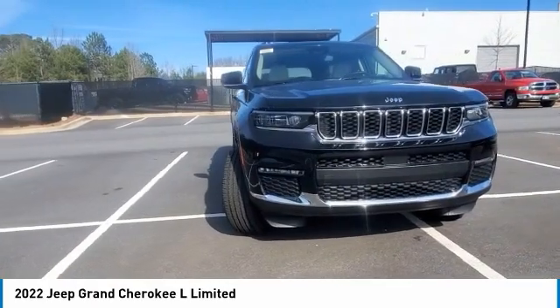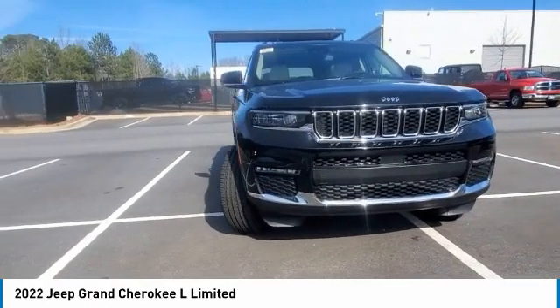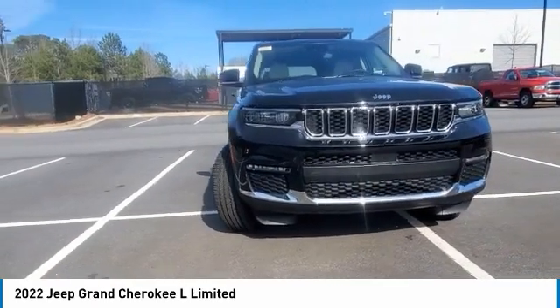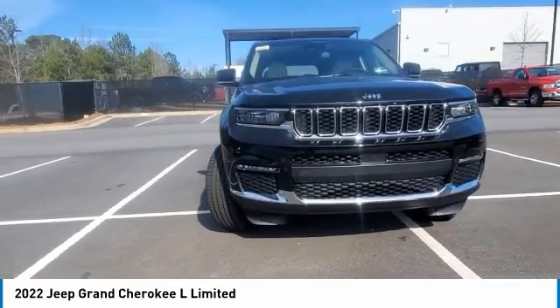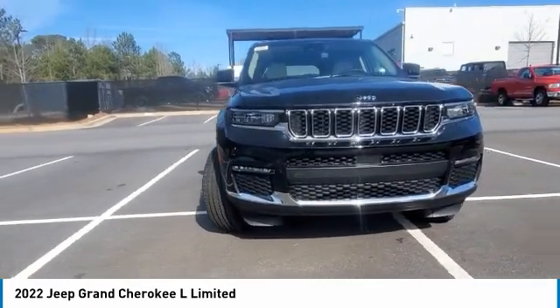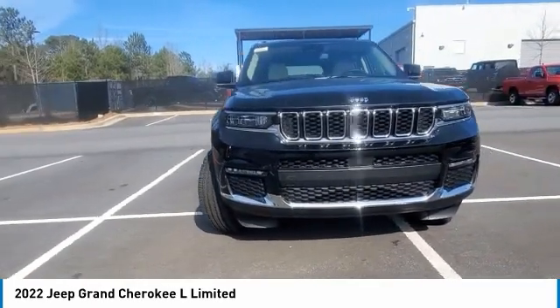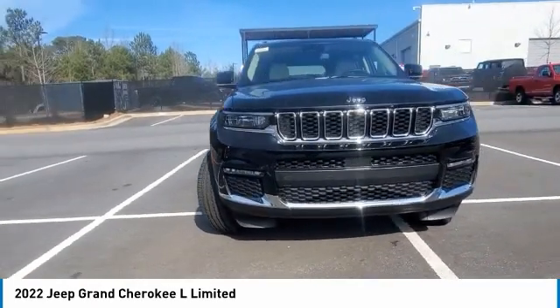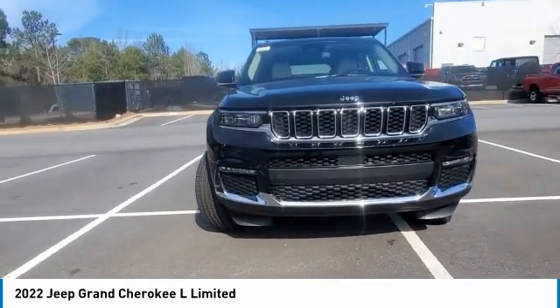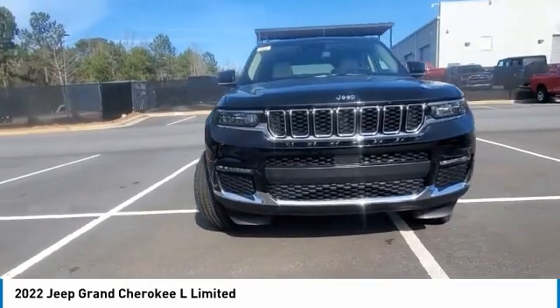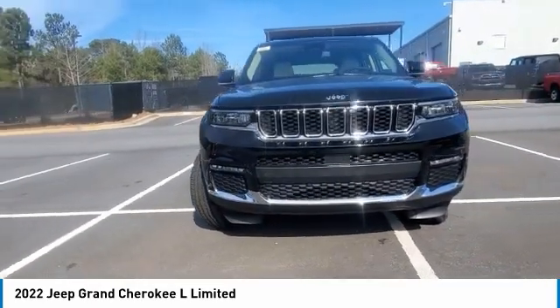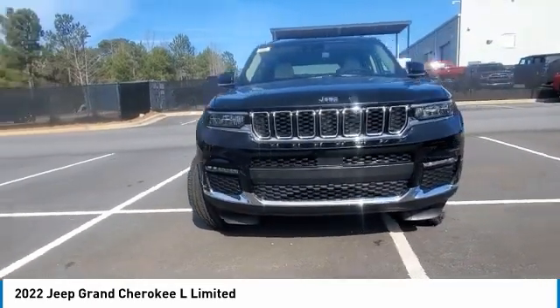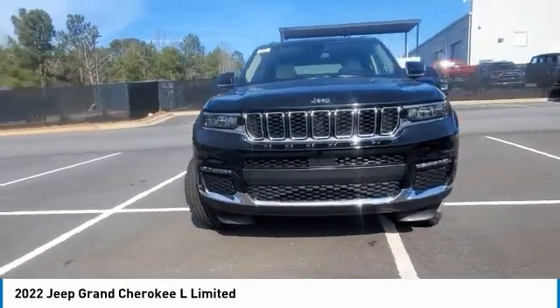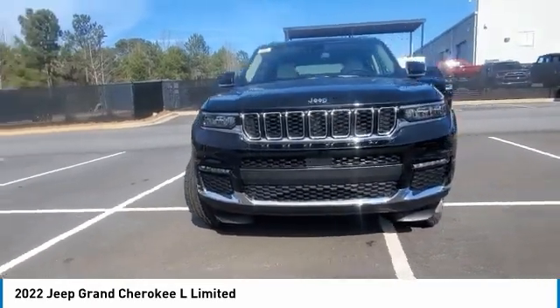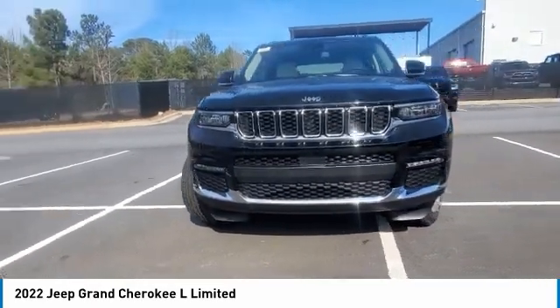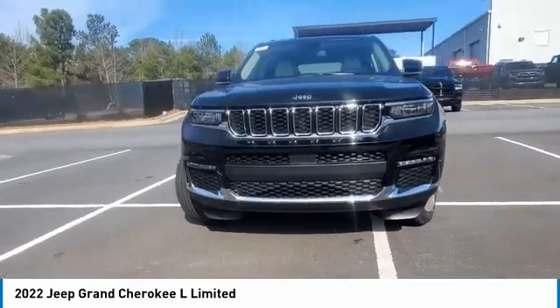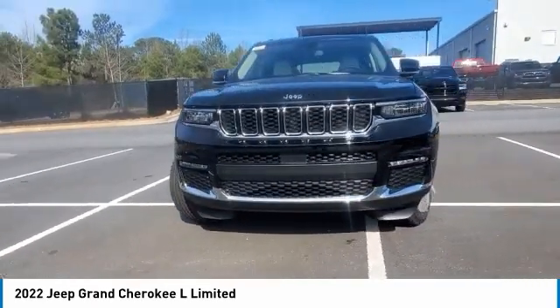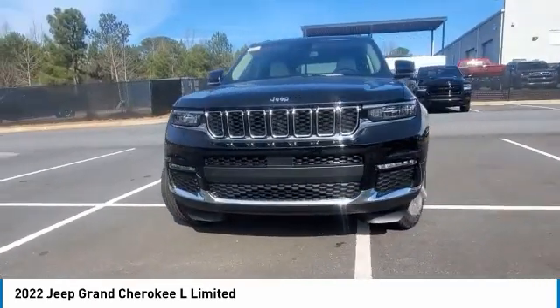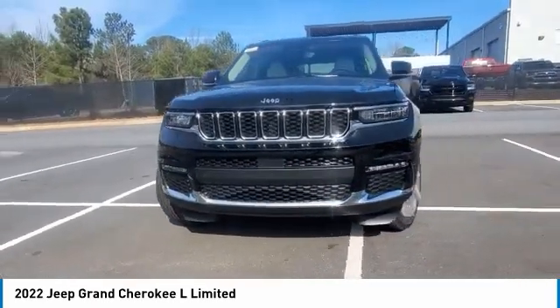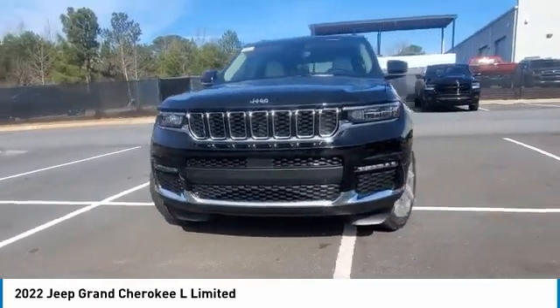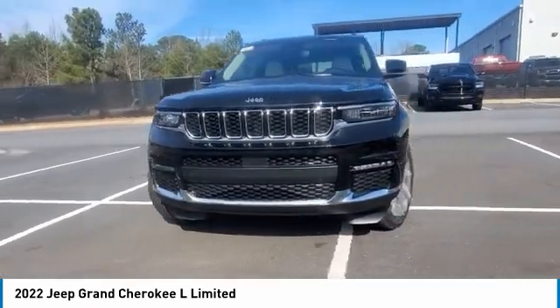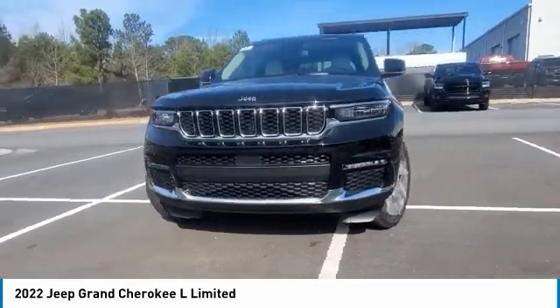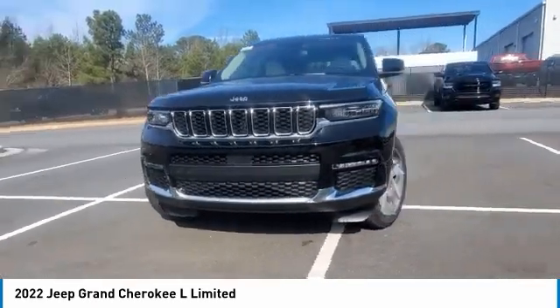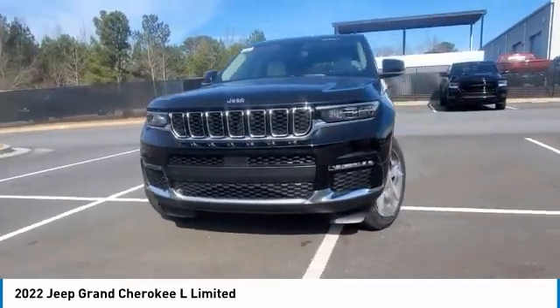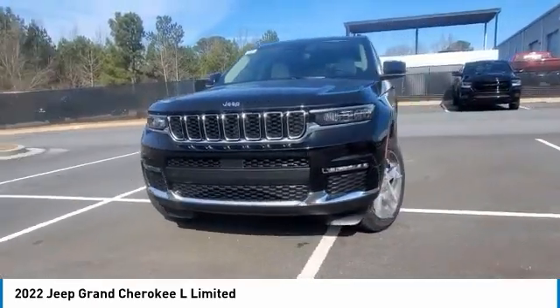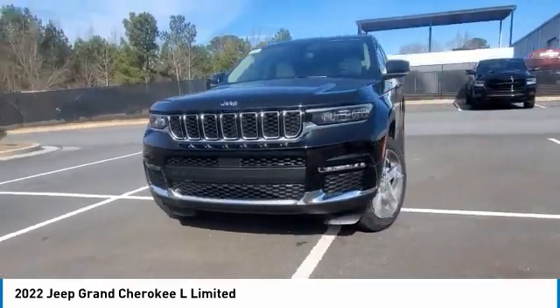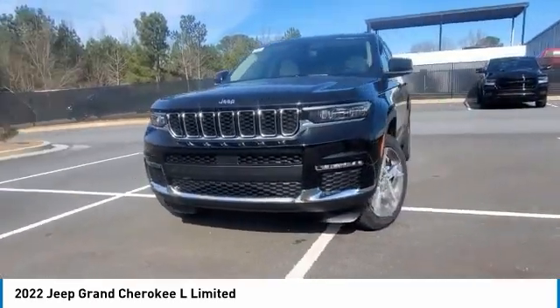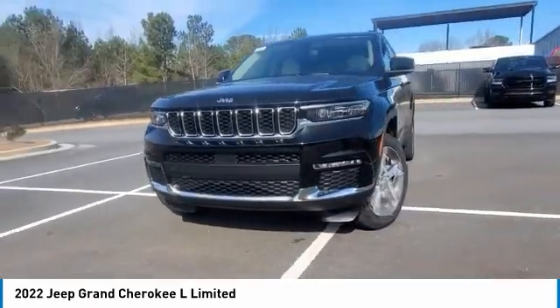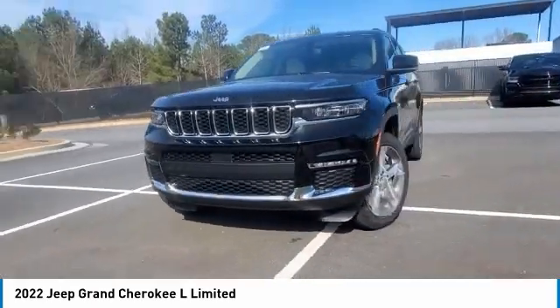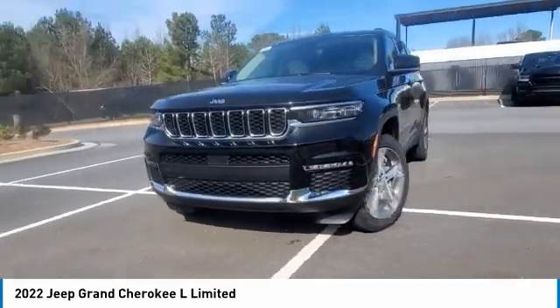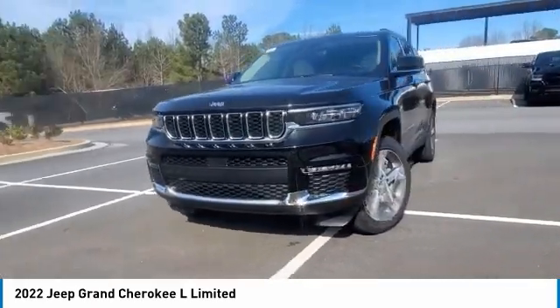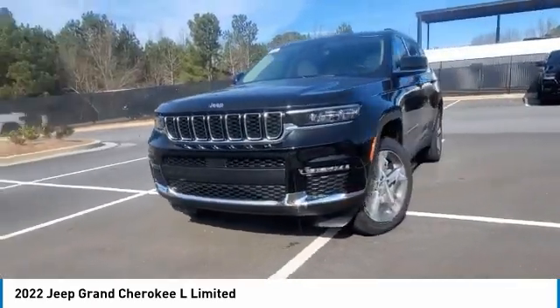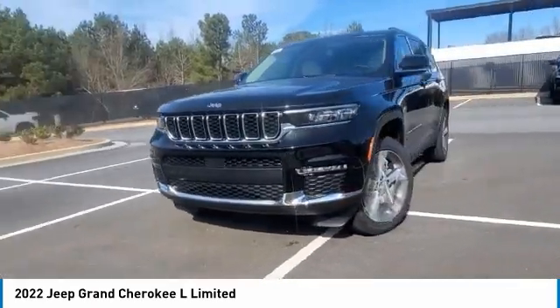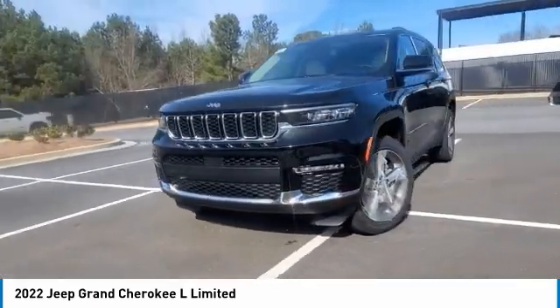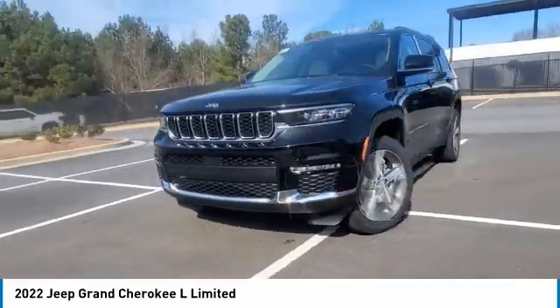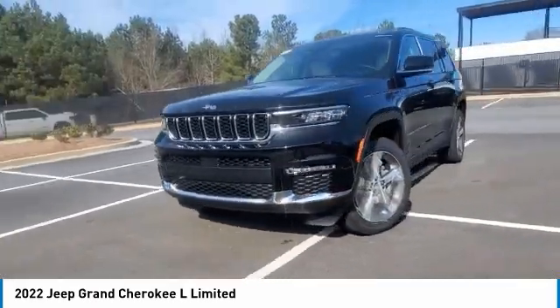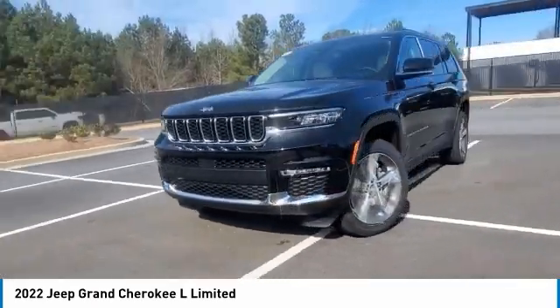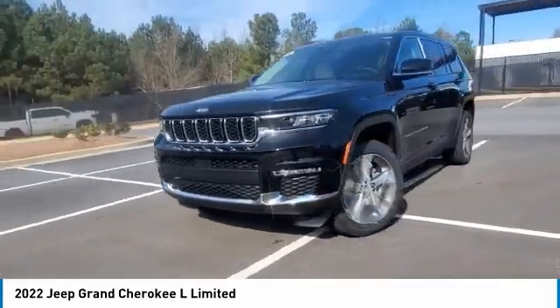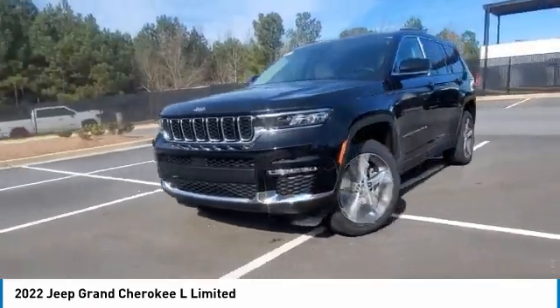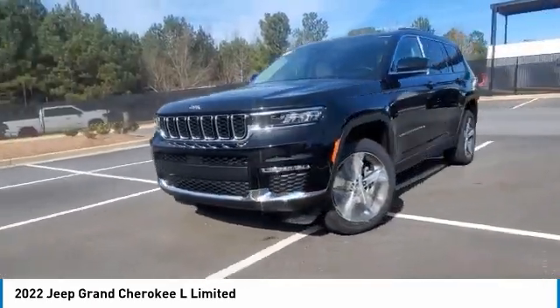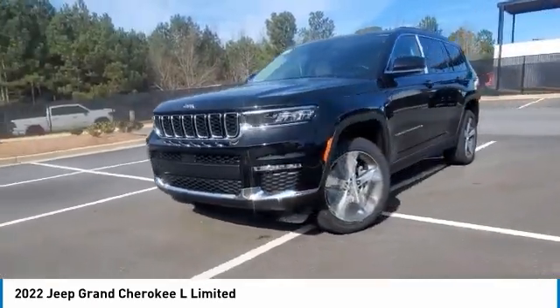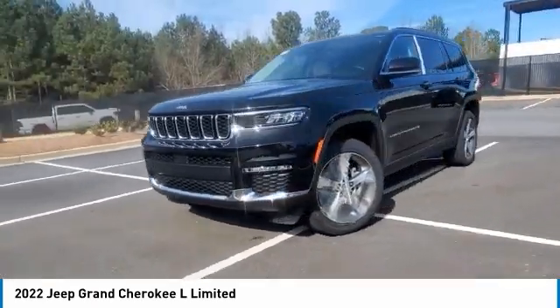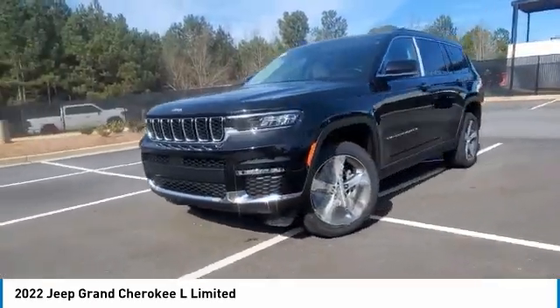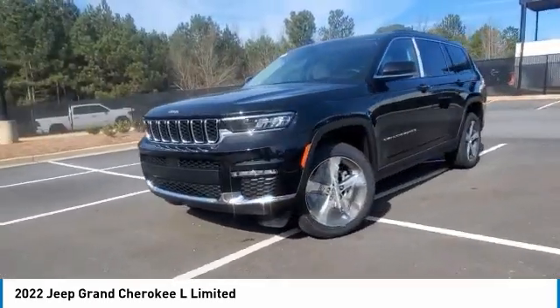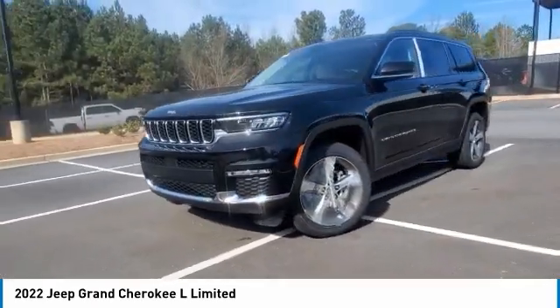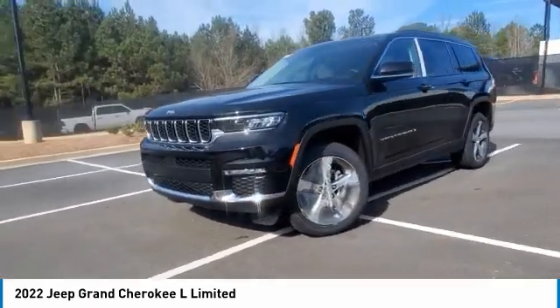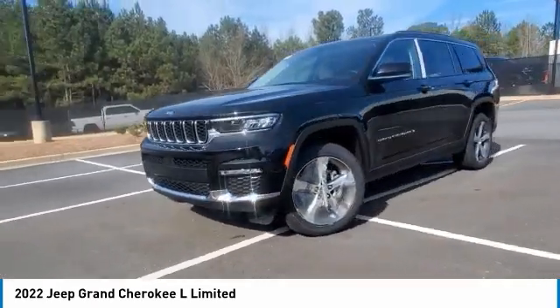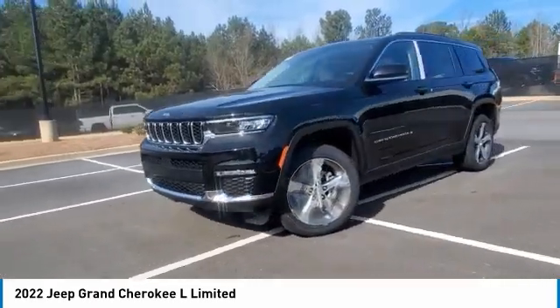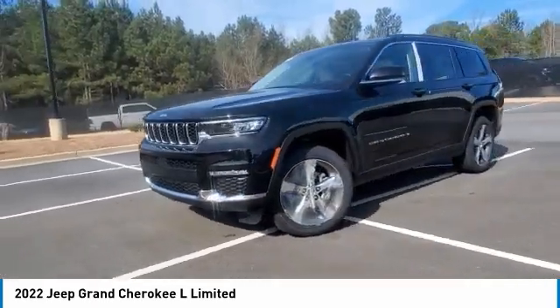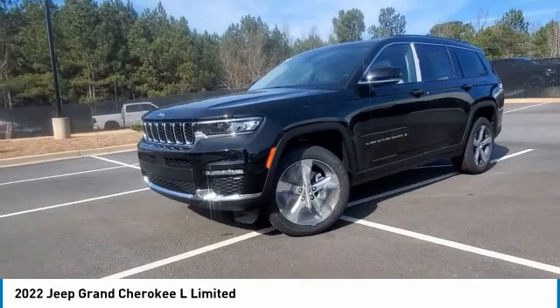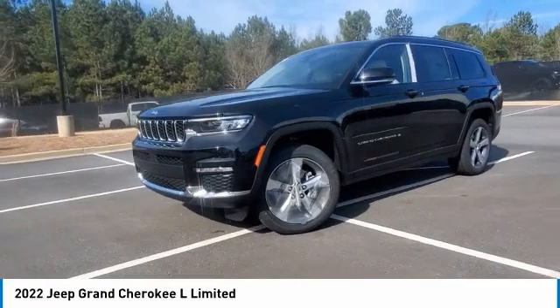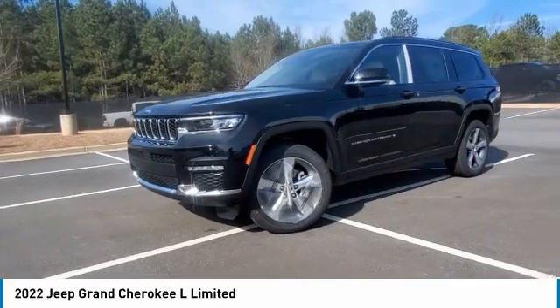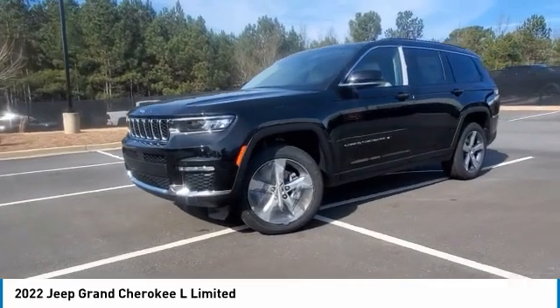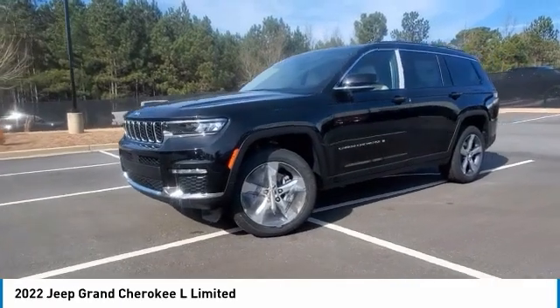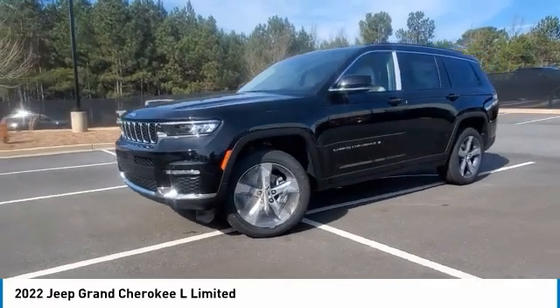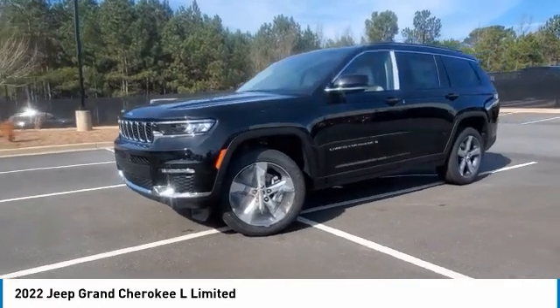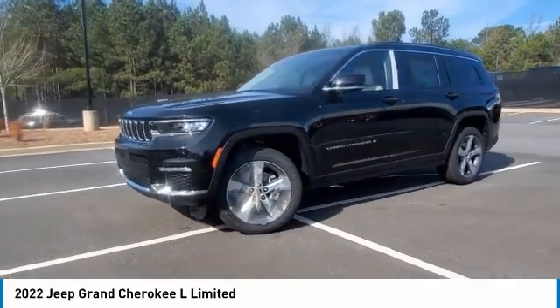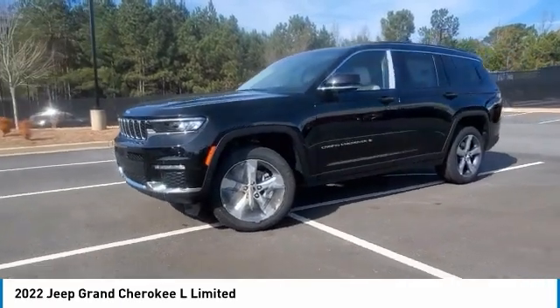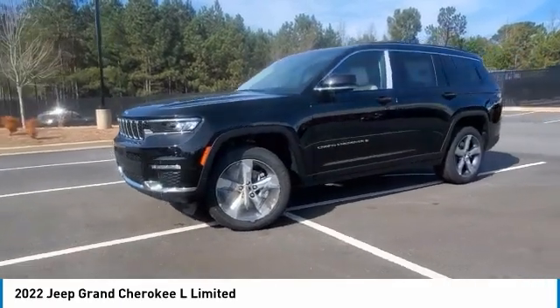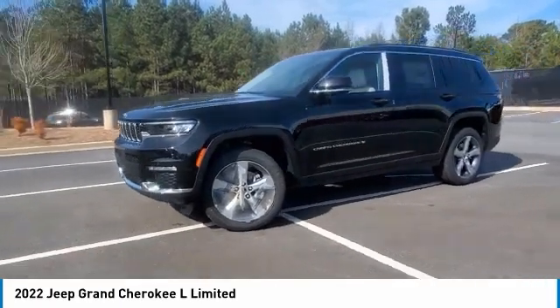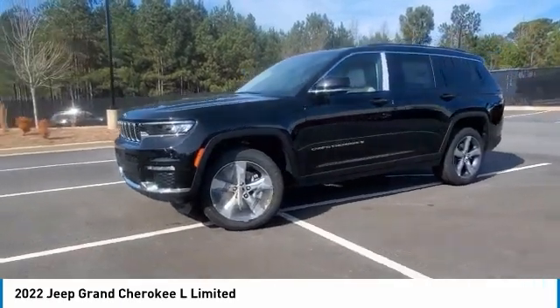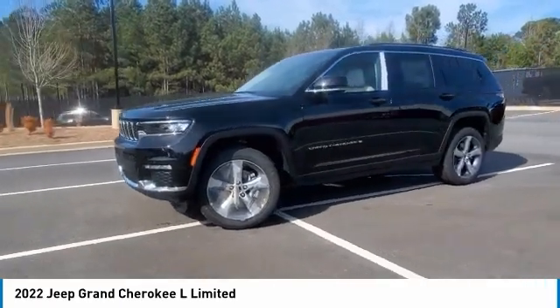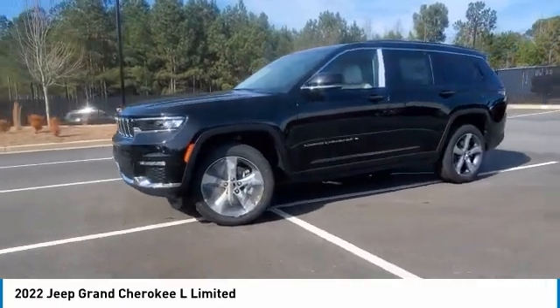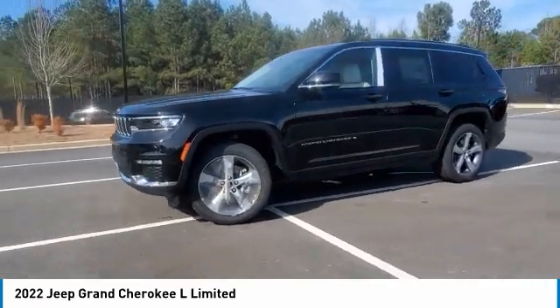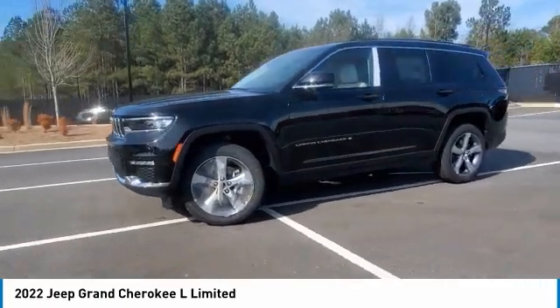Traction control. Searching for a dependable vehicle that looks great too? You've found it, so stop in today.